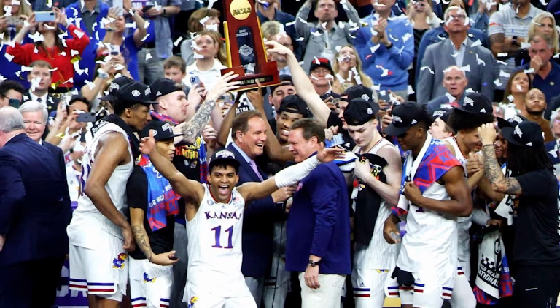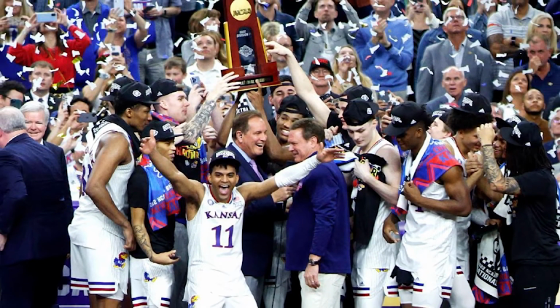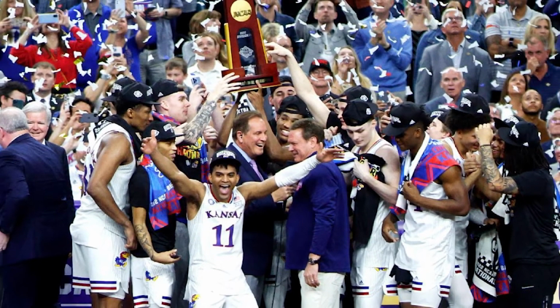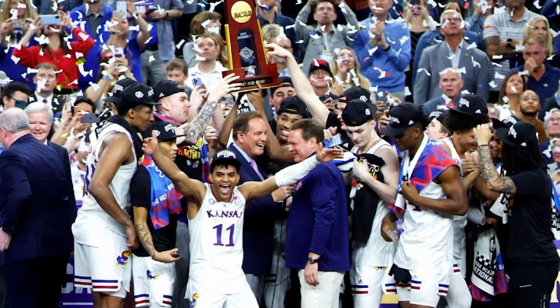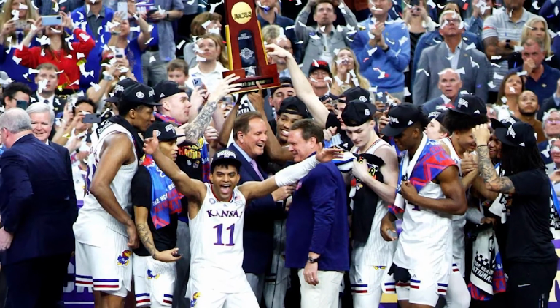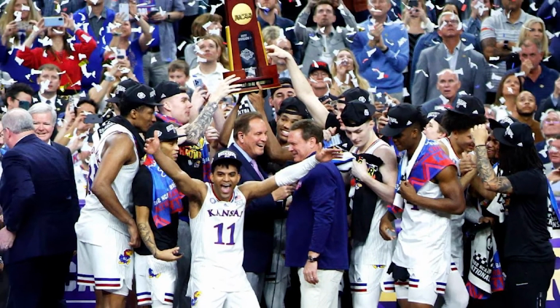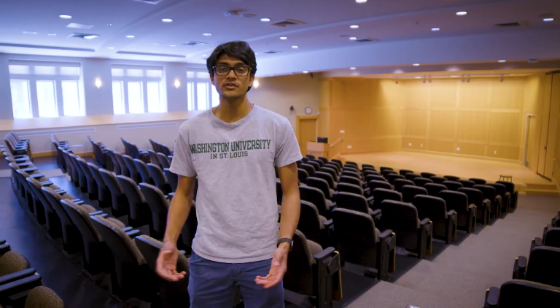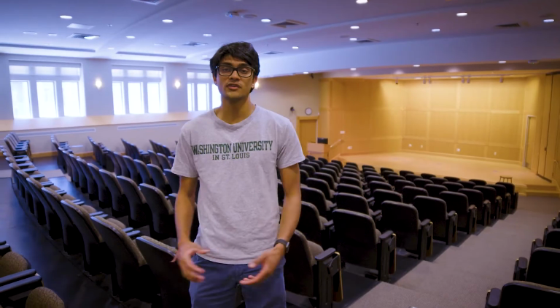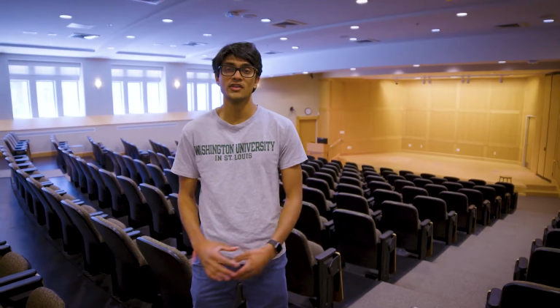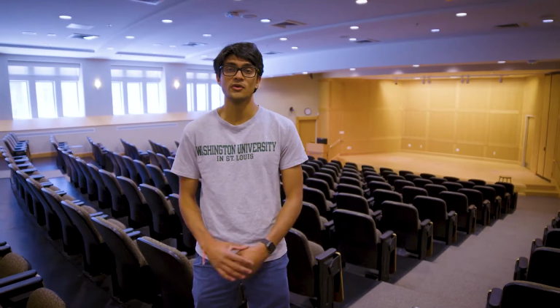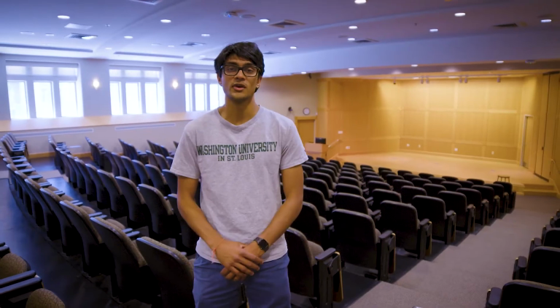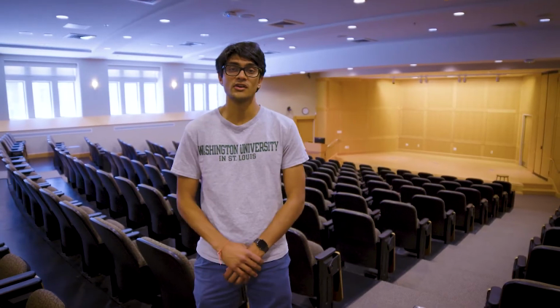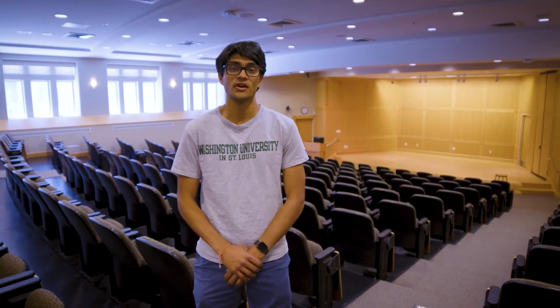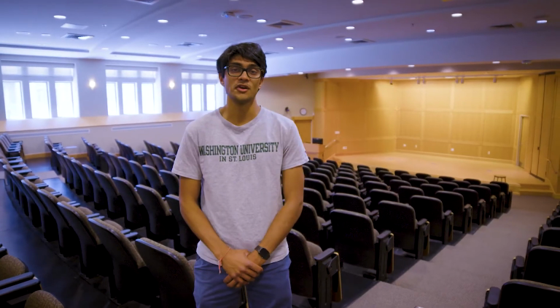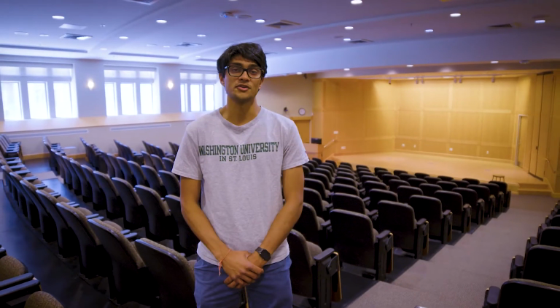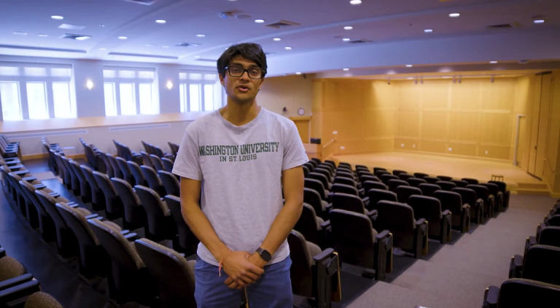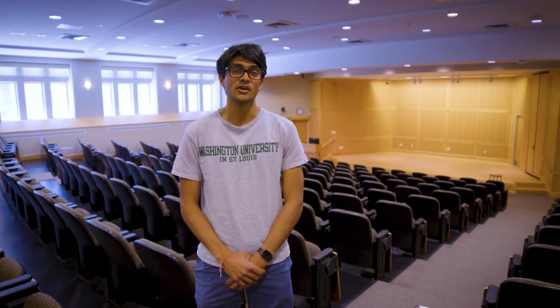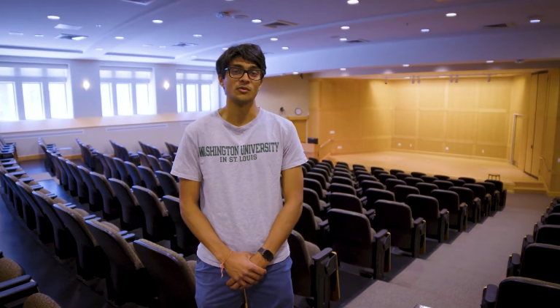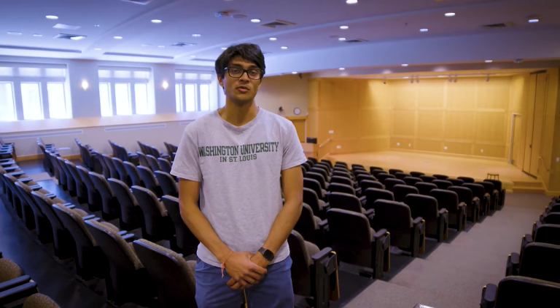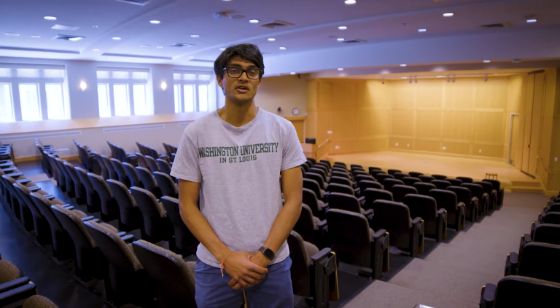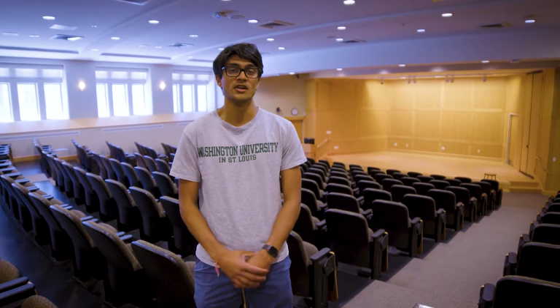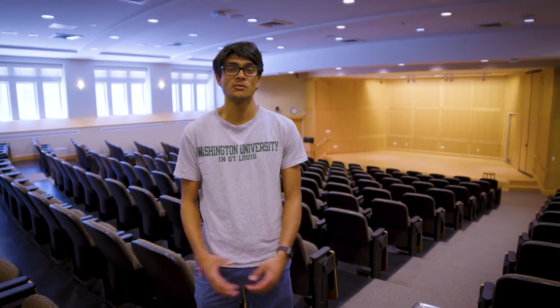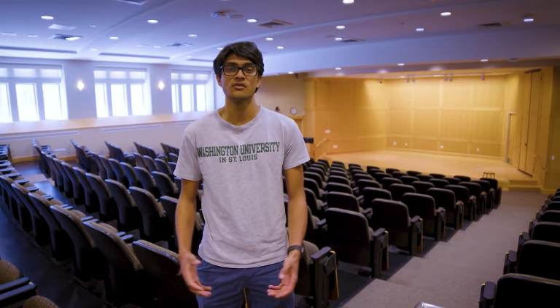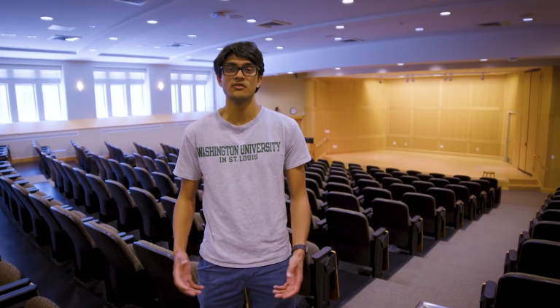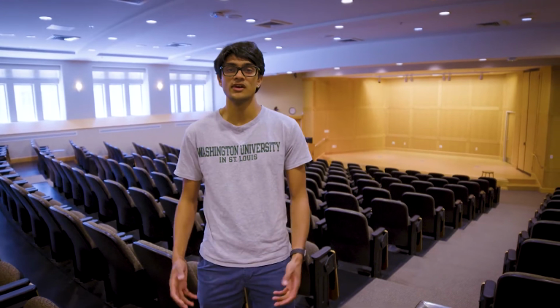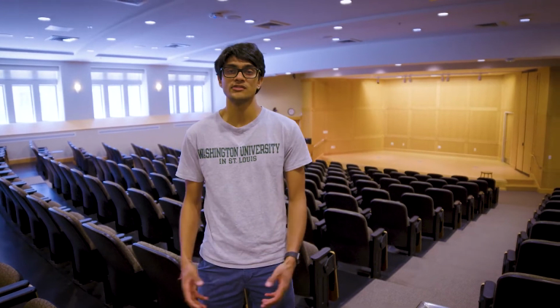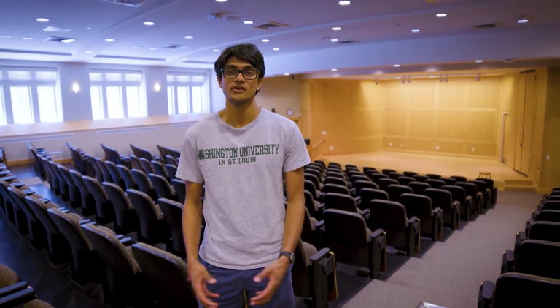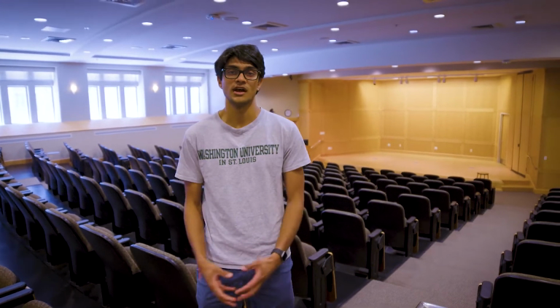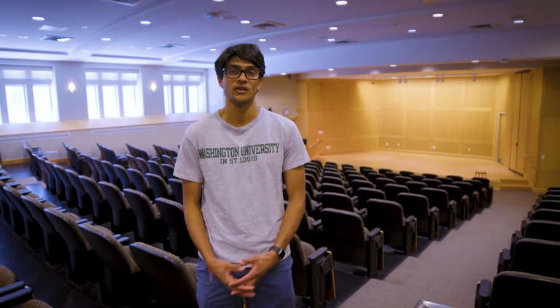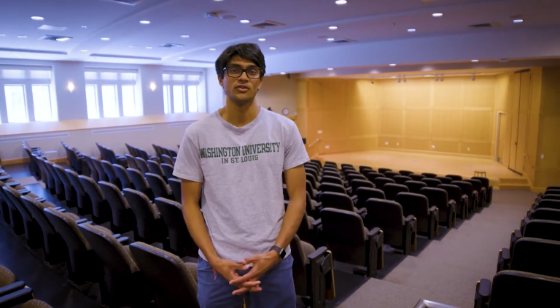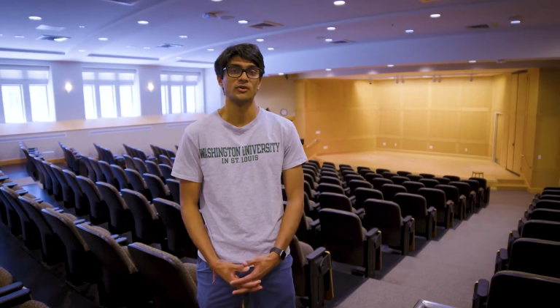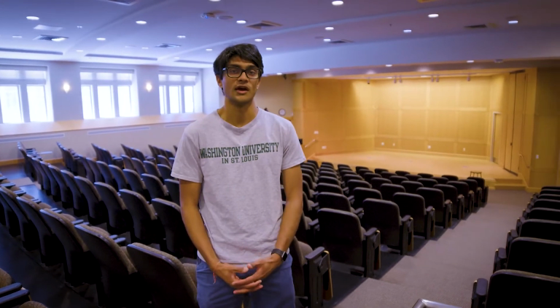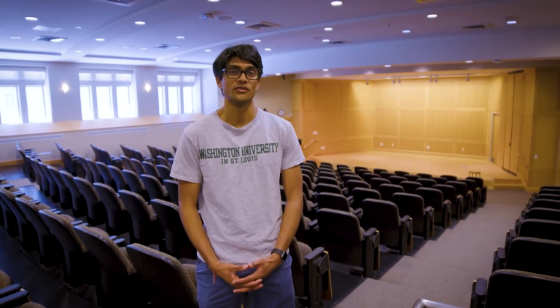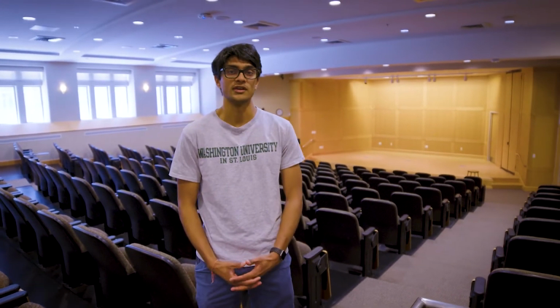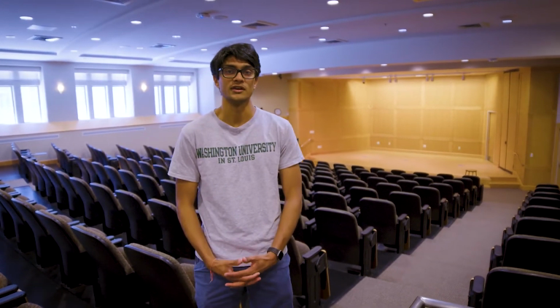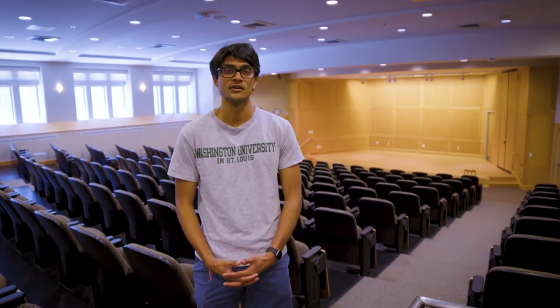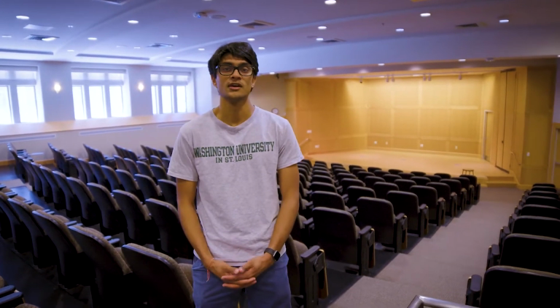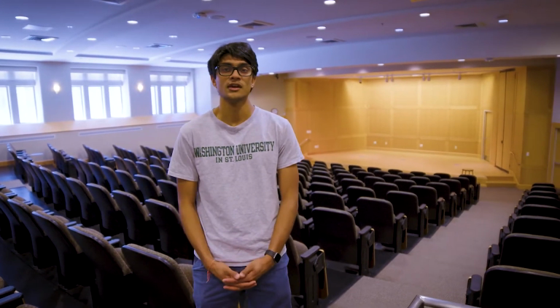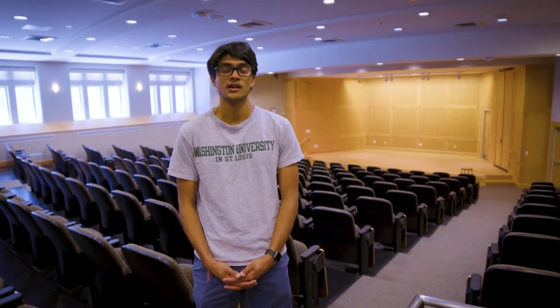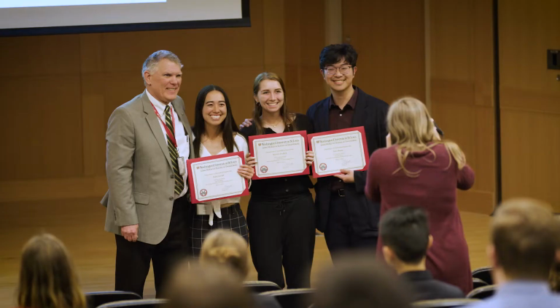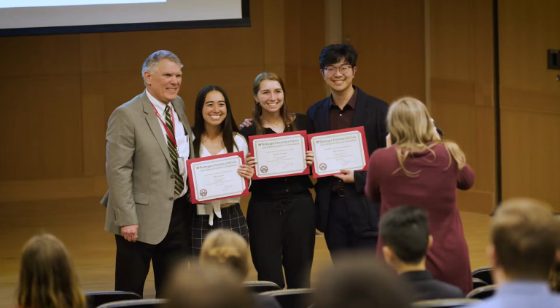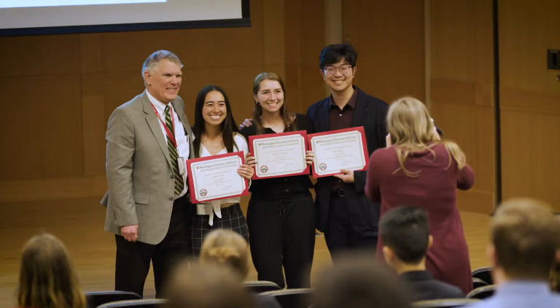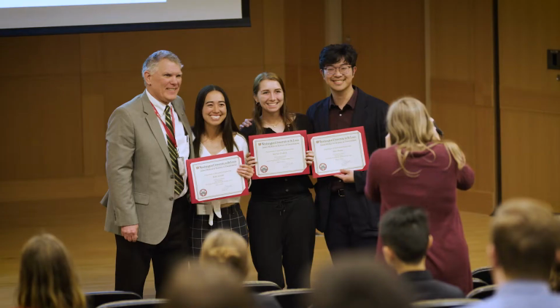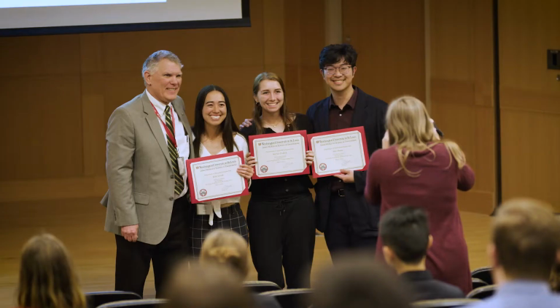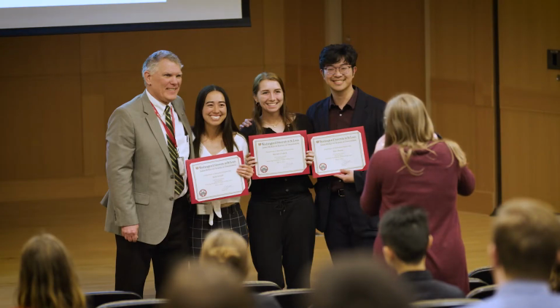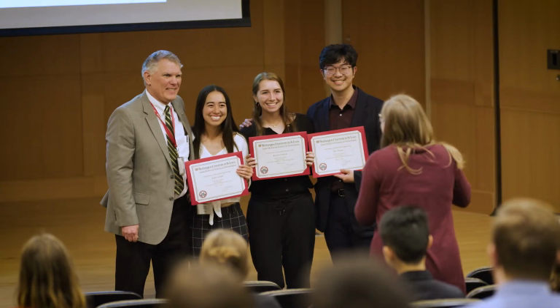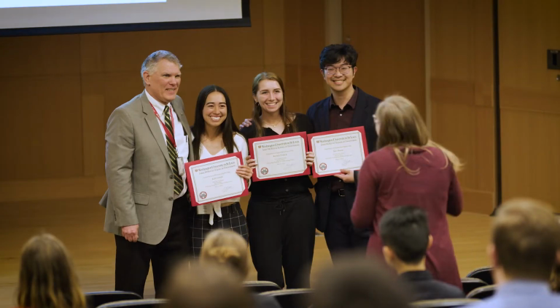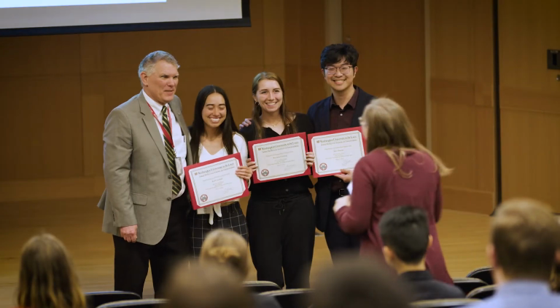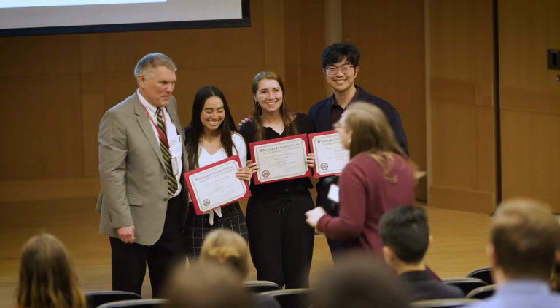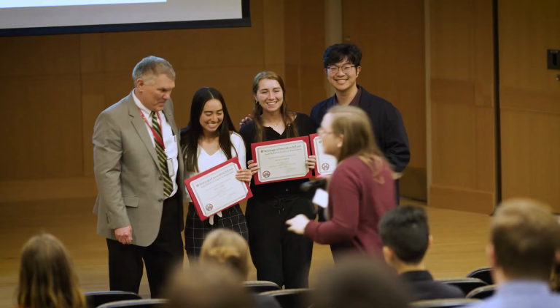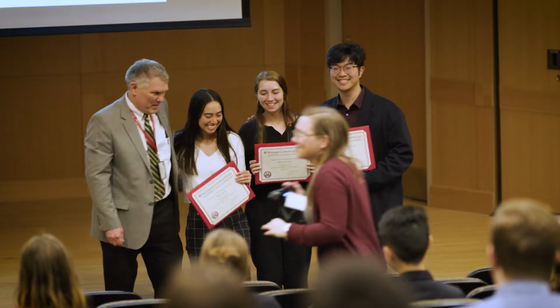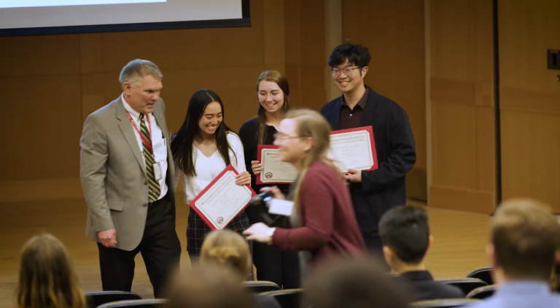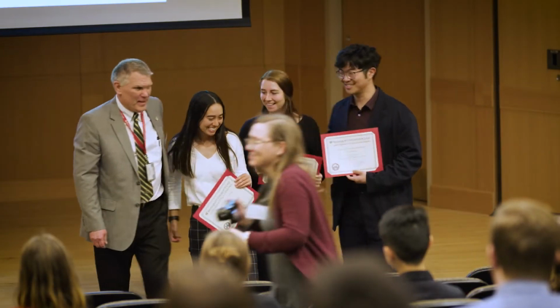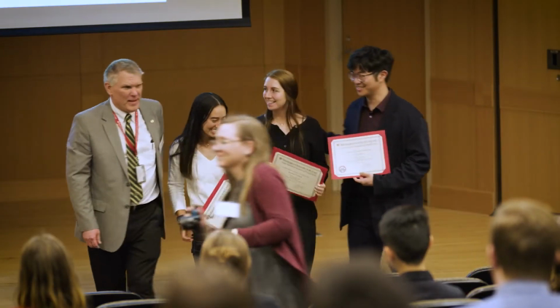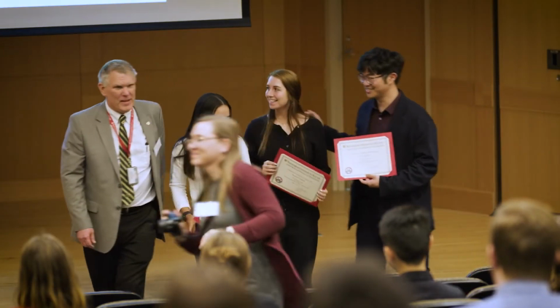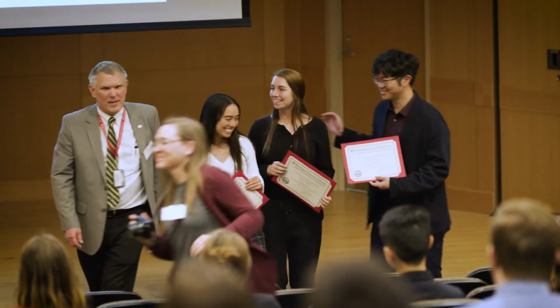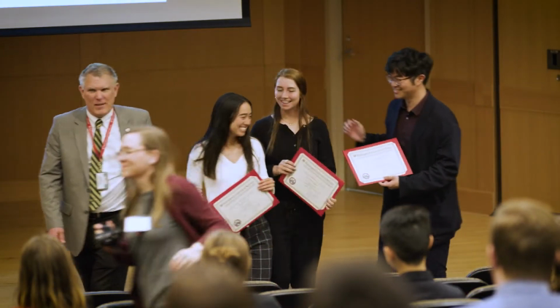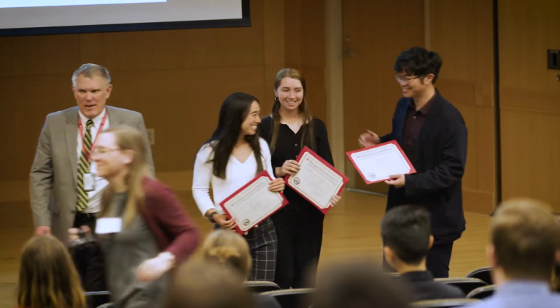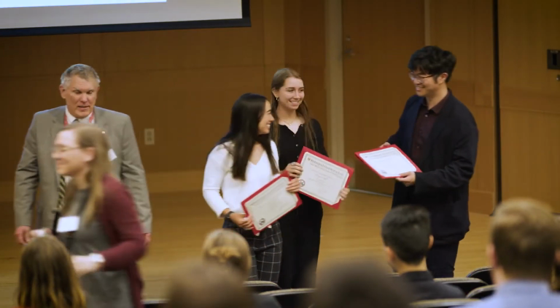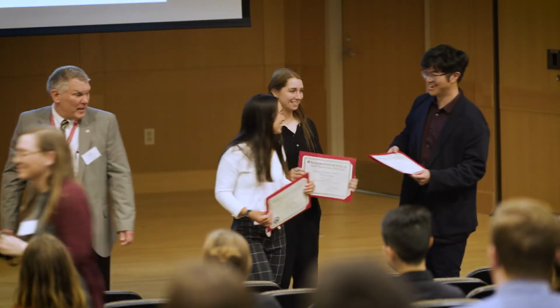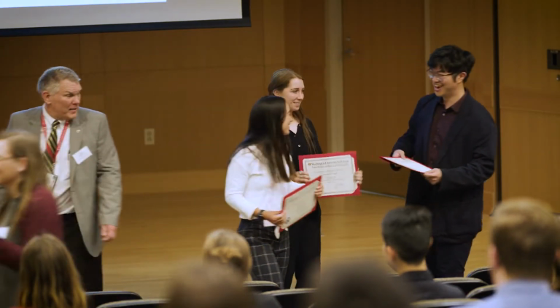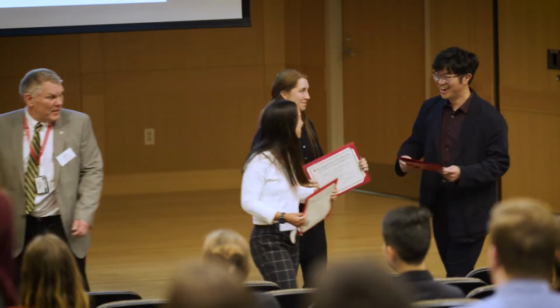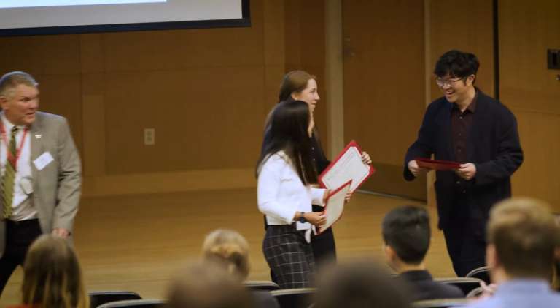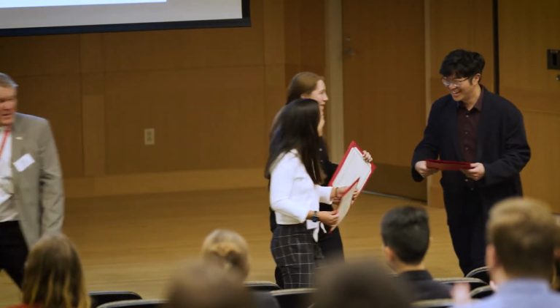You will also find the Whittaker Auditorium, where a number of events are held throughout the year, including our engineering awards honor ceremony in the spring.